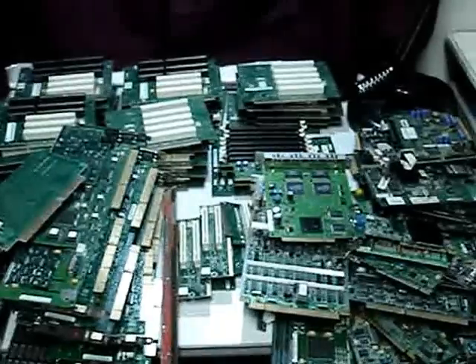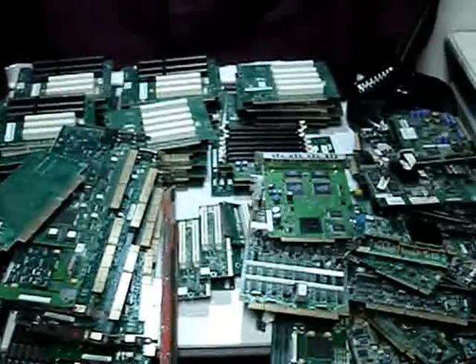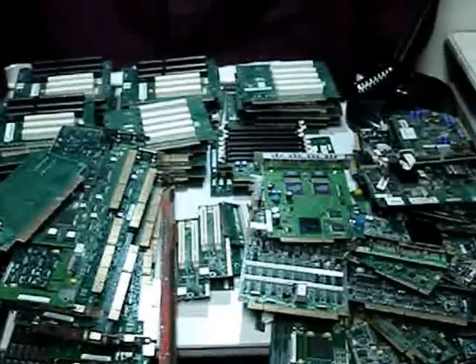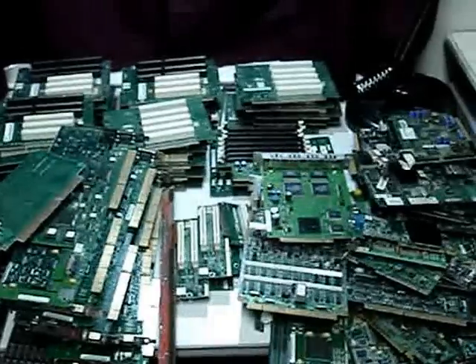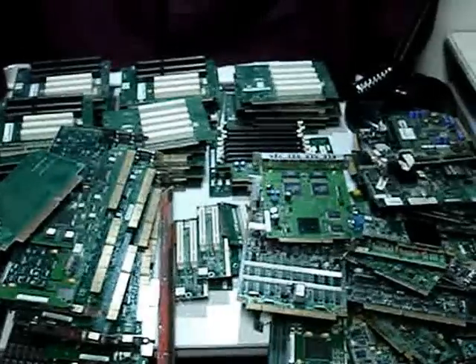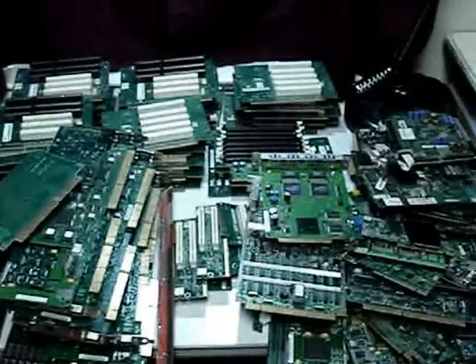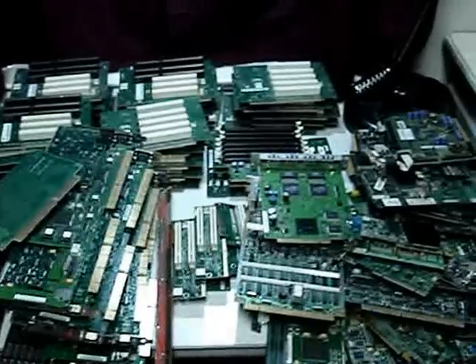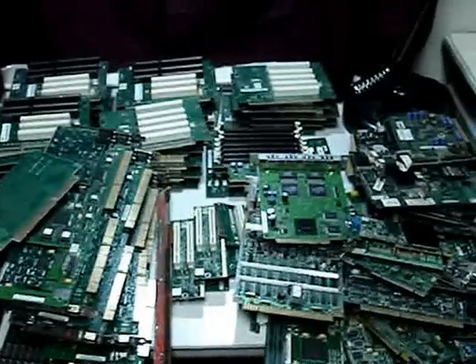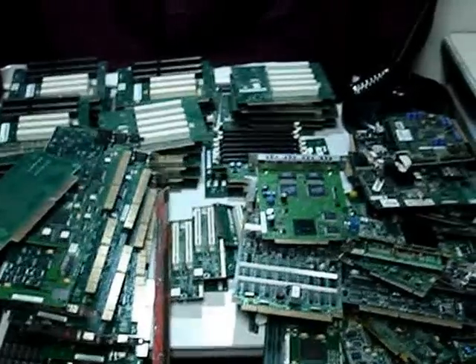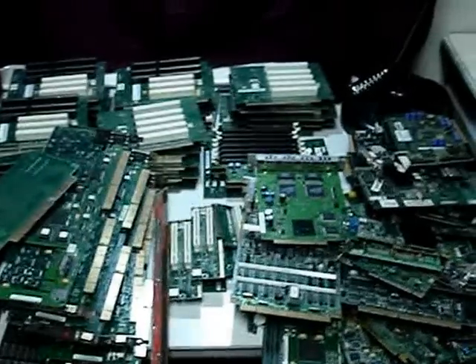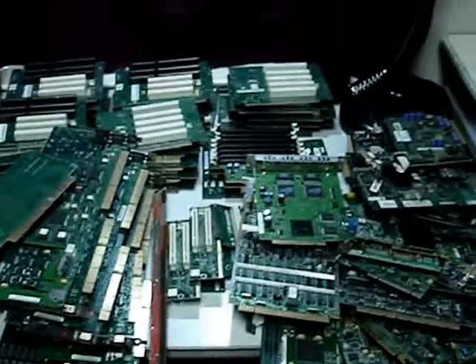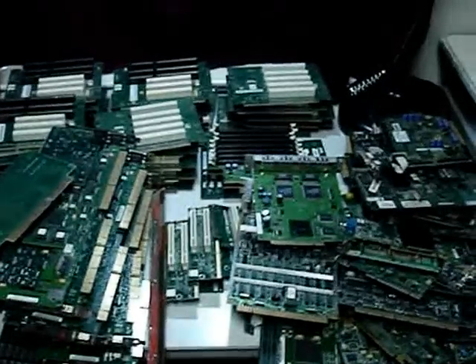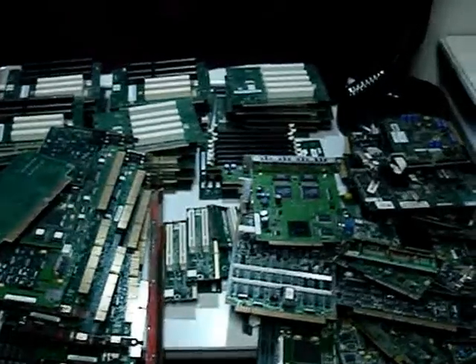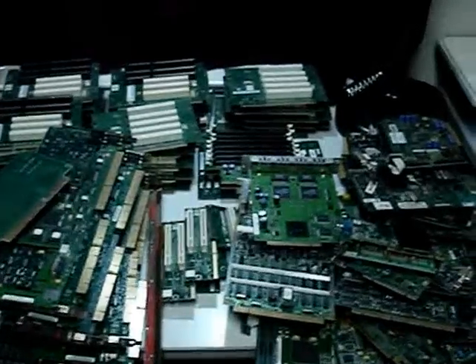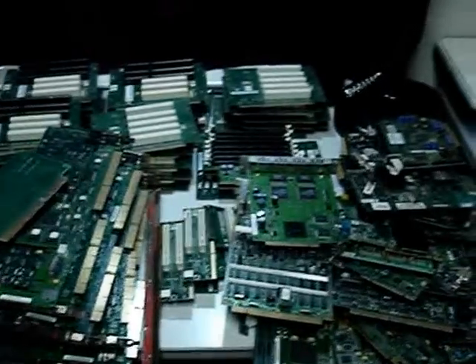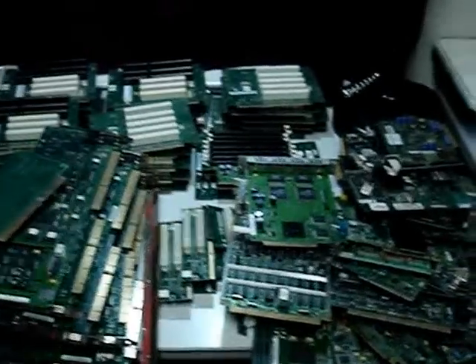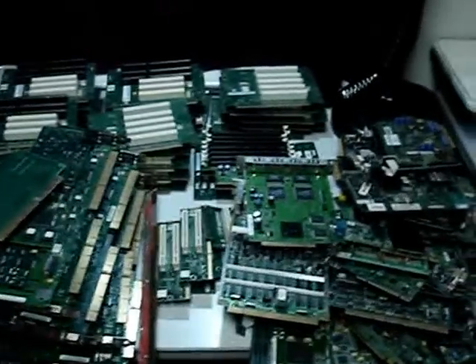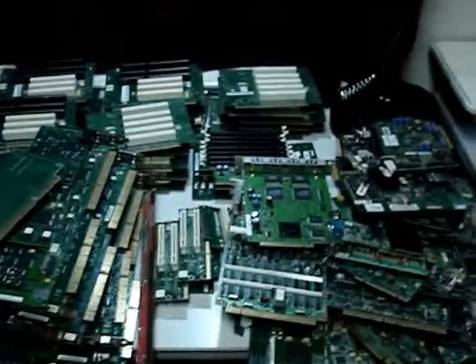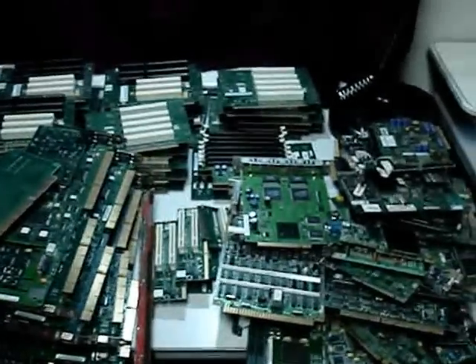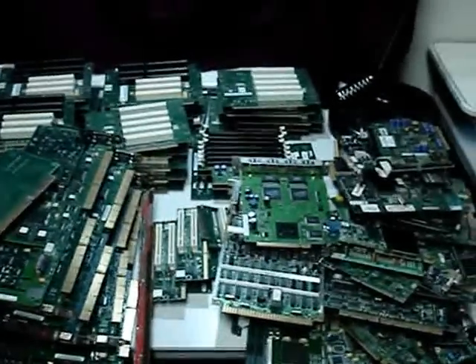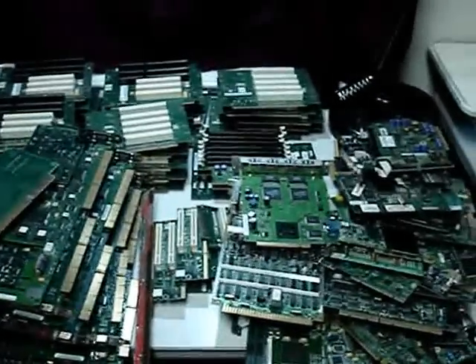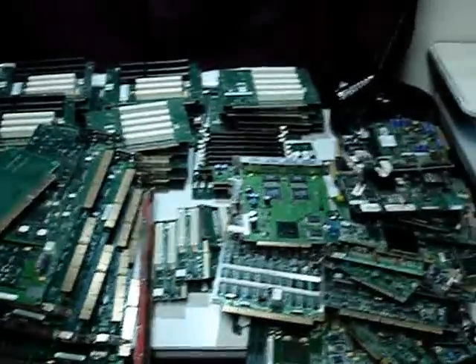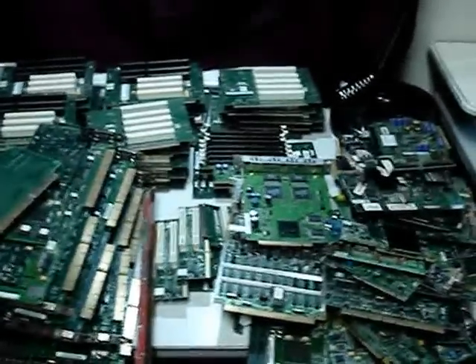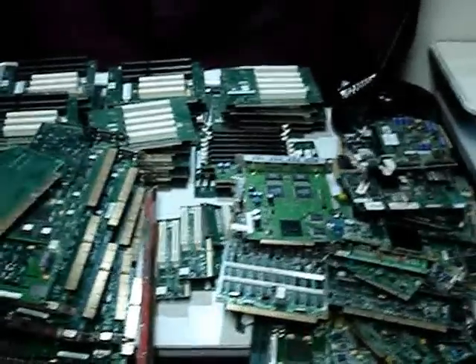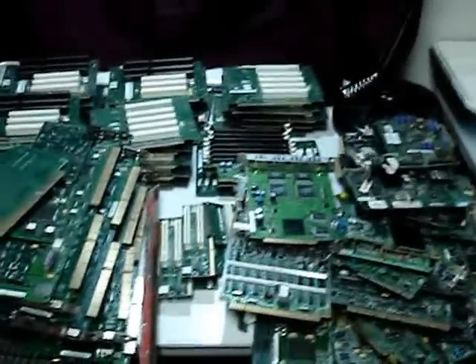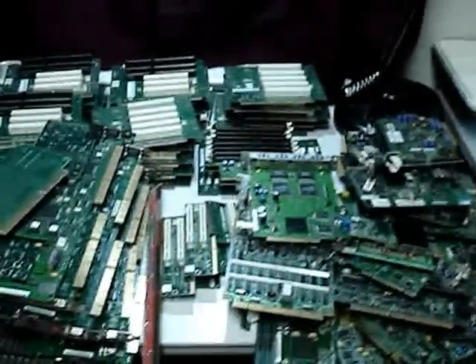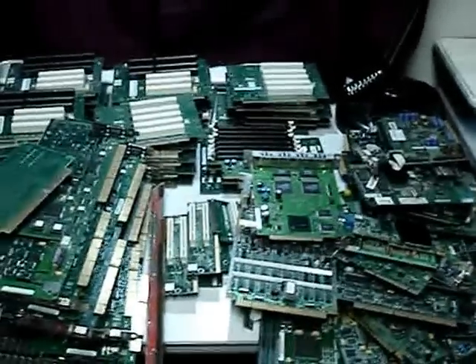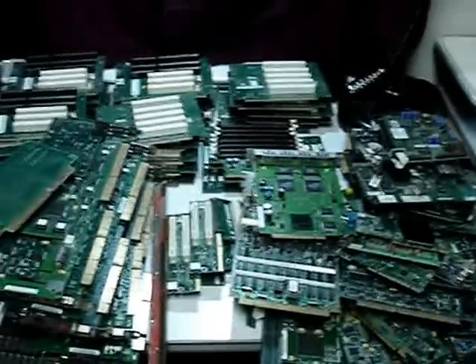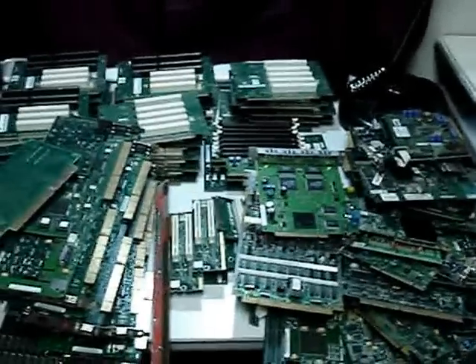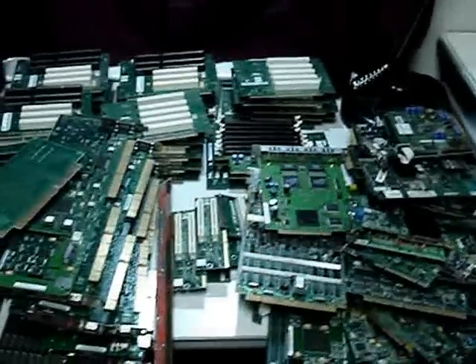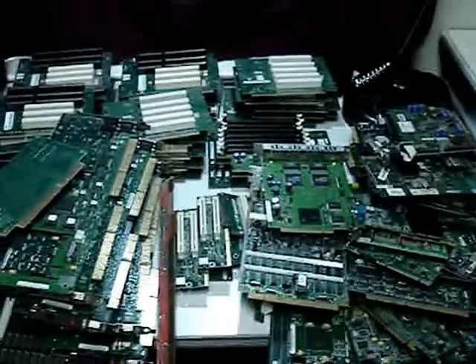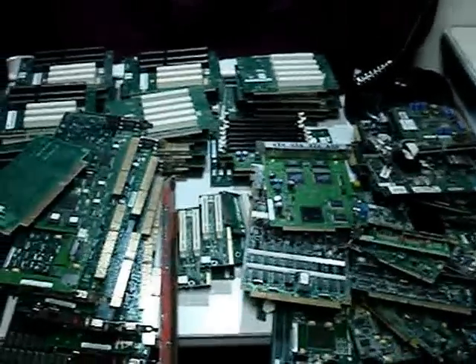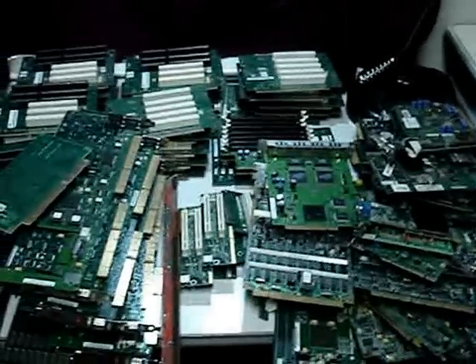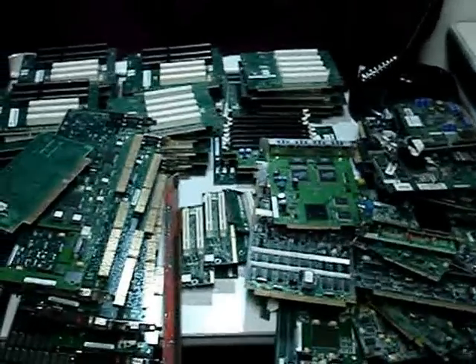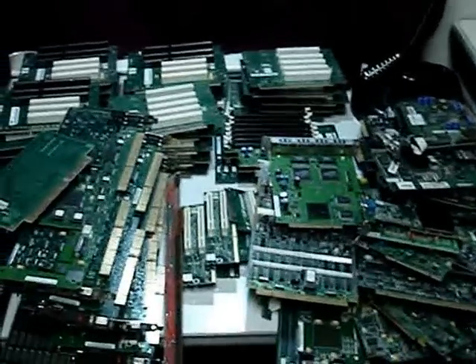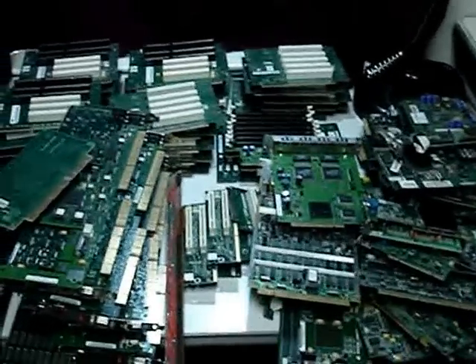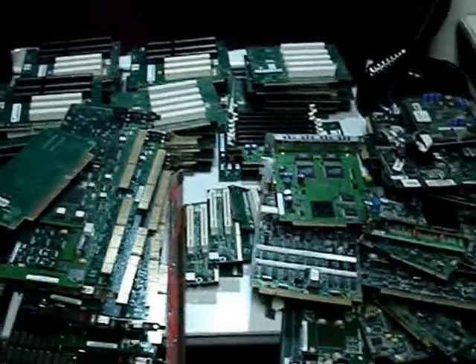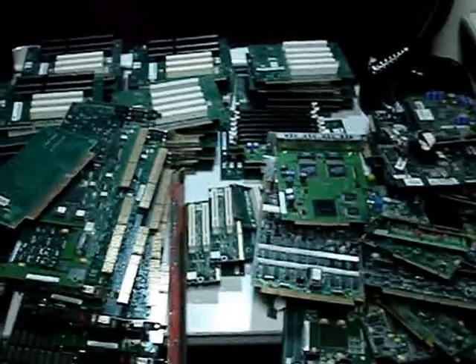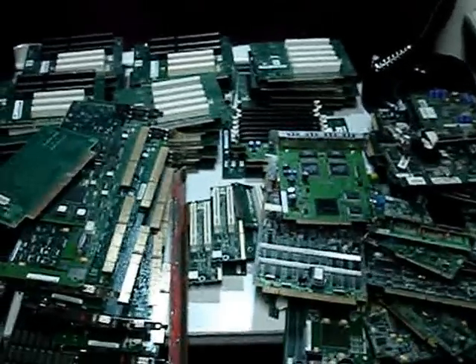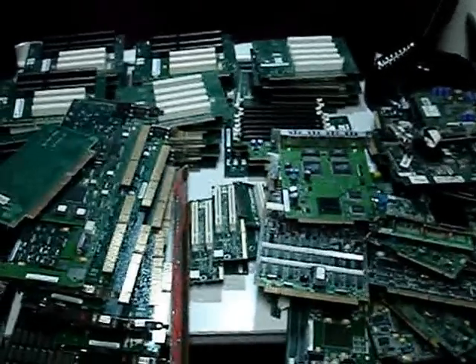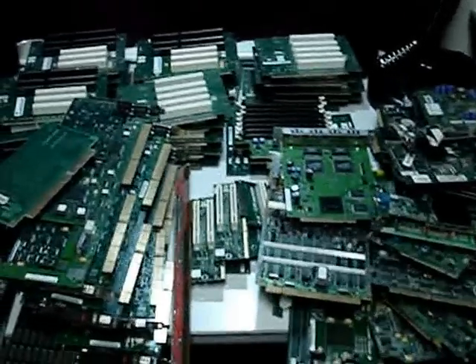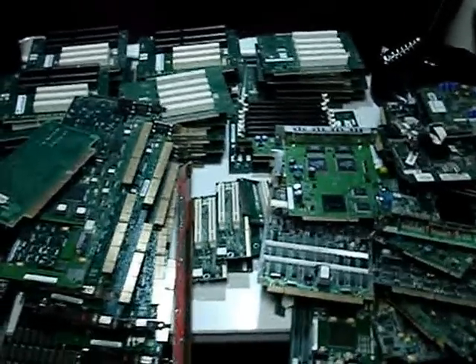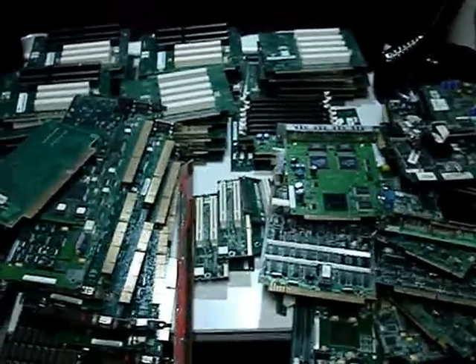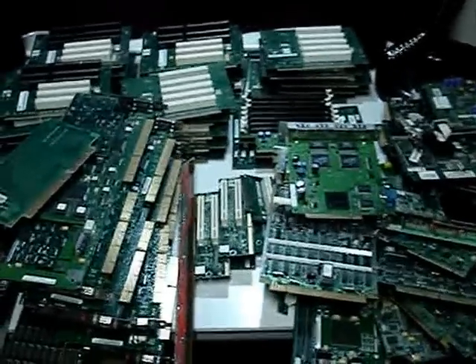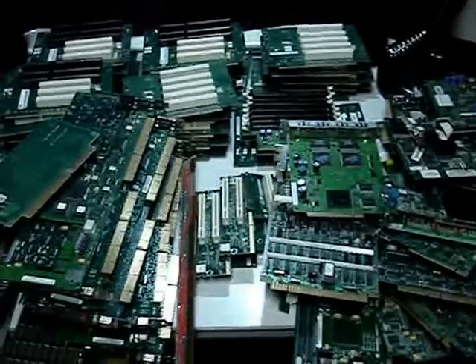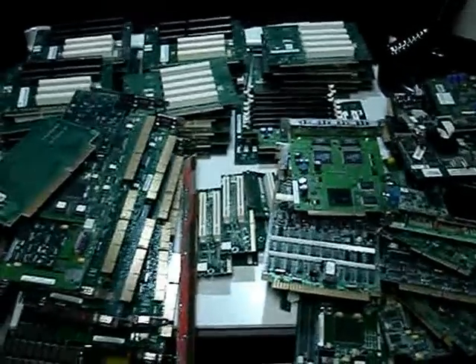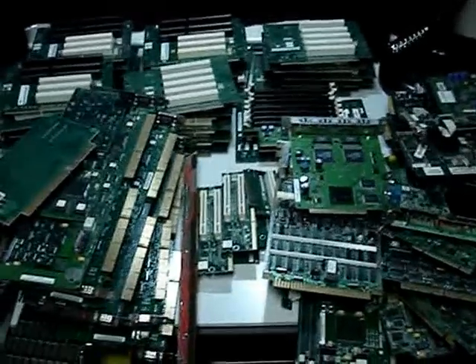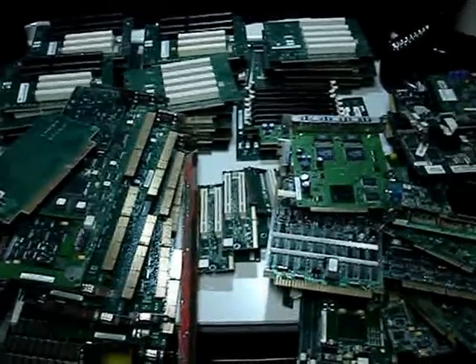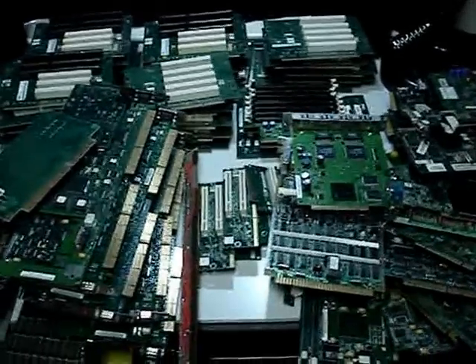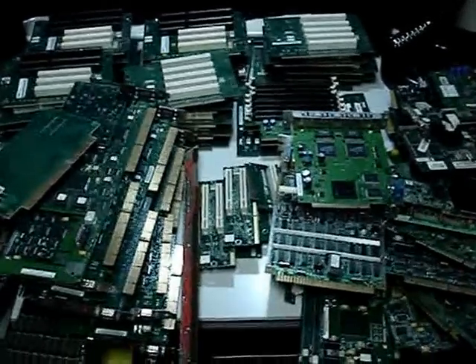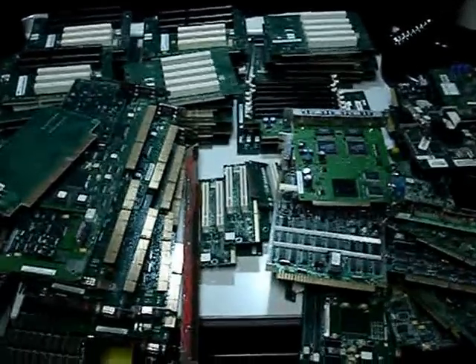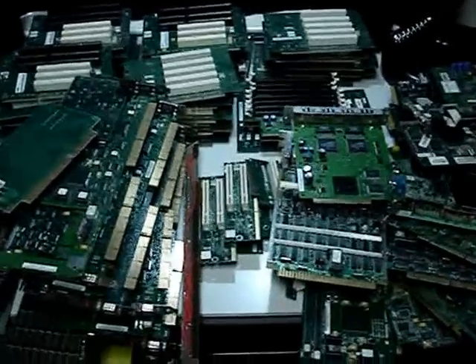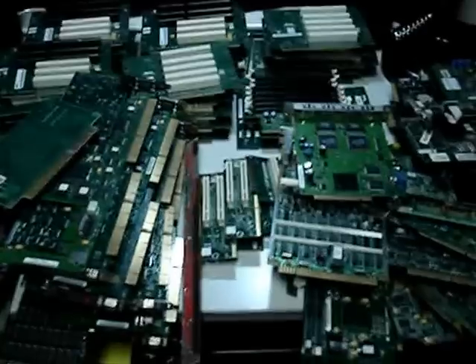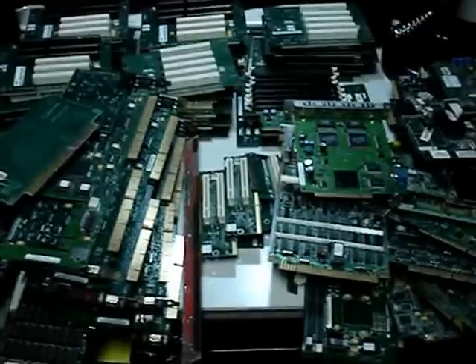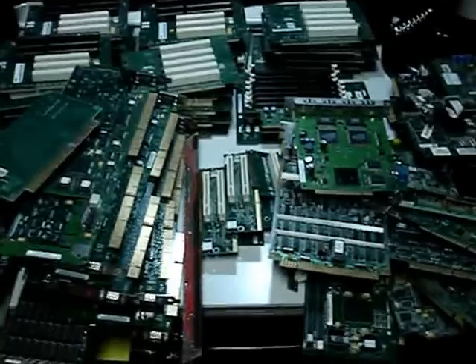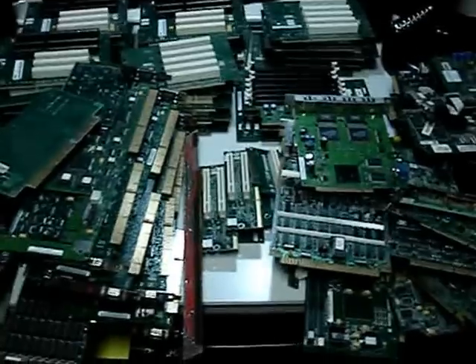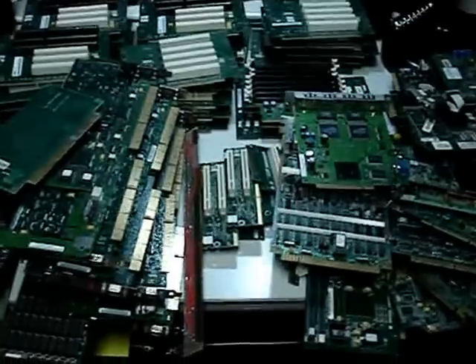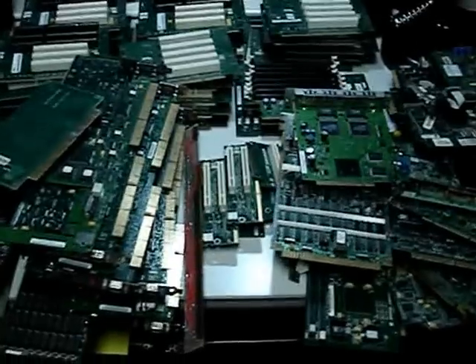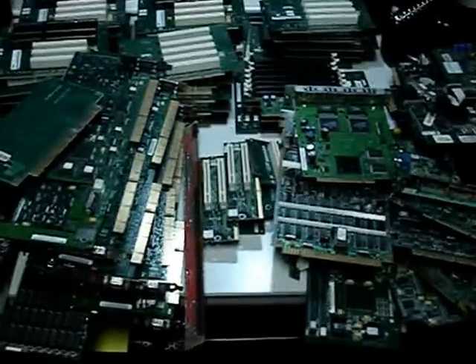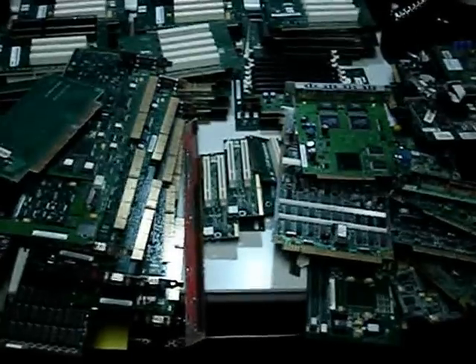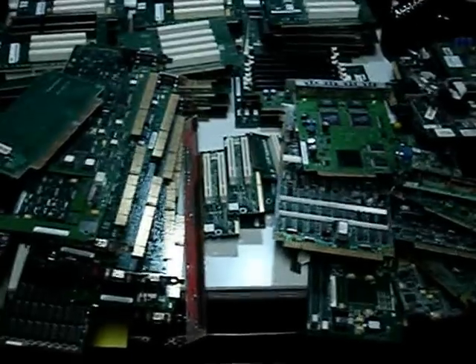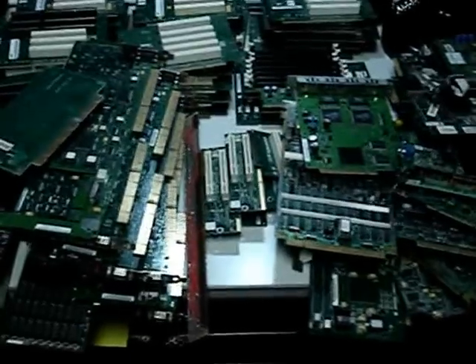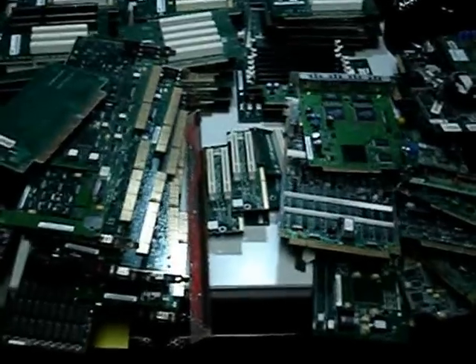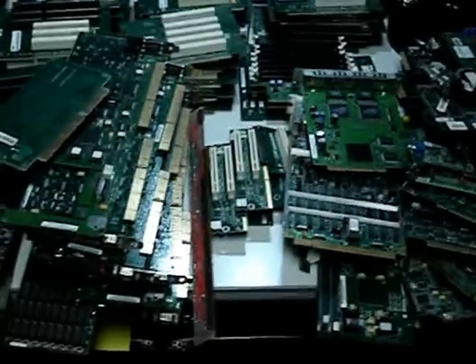Hello and welcome to Austin Cybershop. Today I'm doing a quick video demonstration of 40.55 pounds of electronic gold scrap.